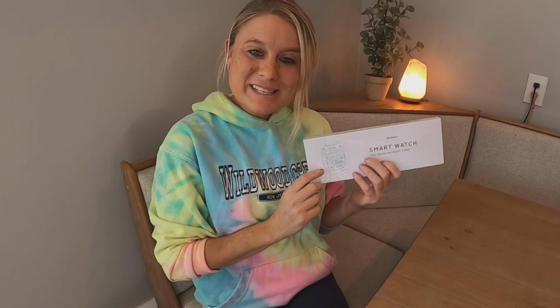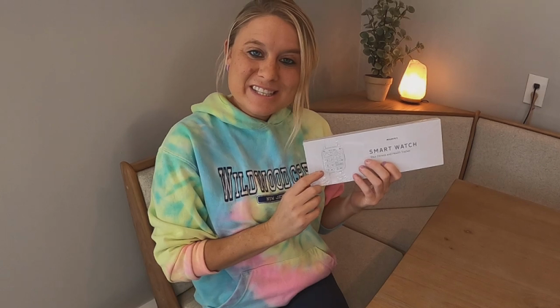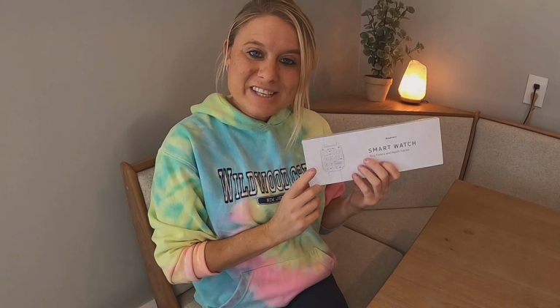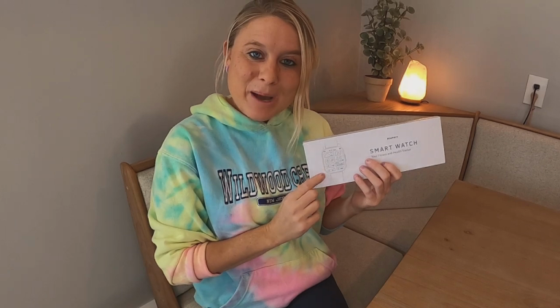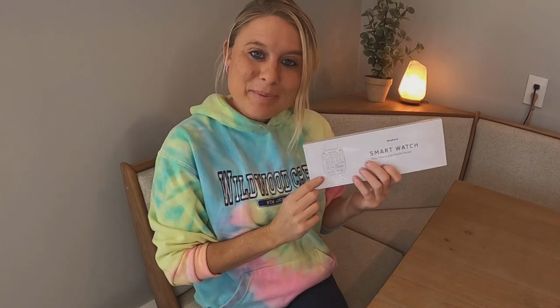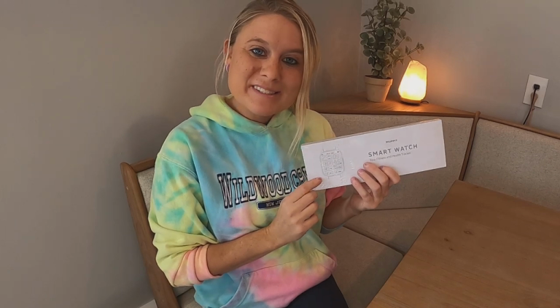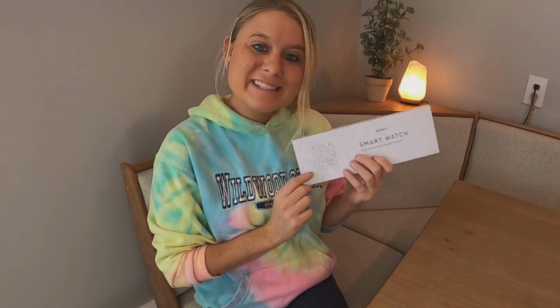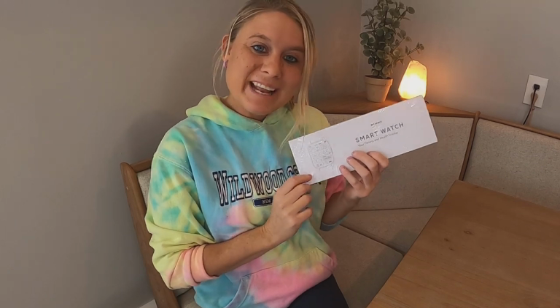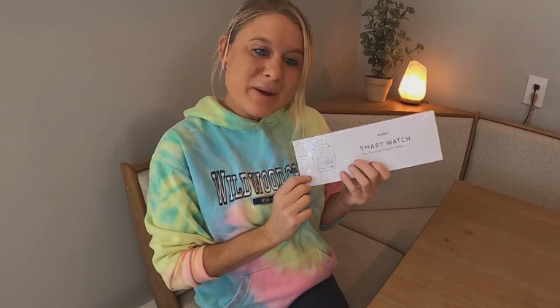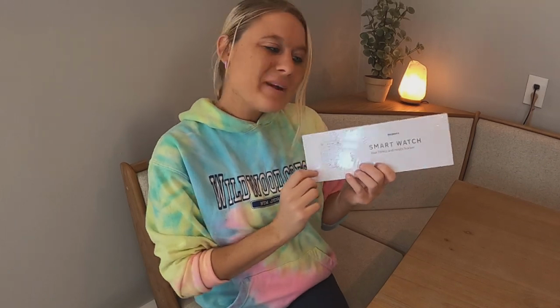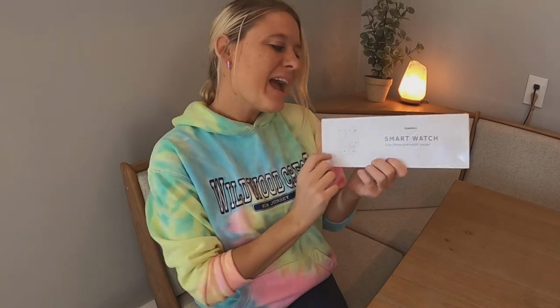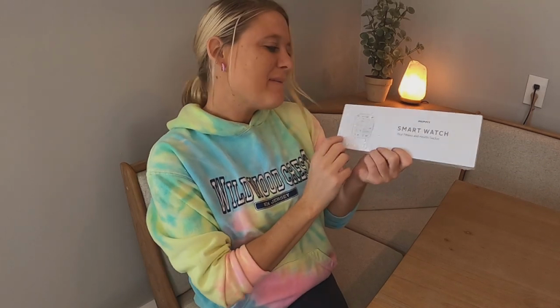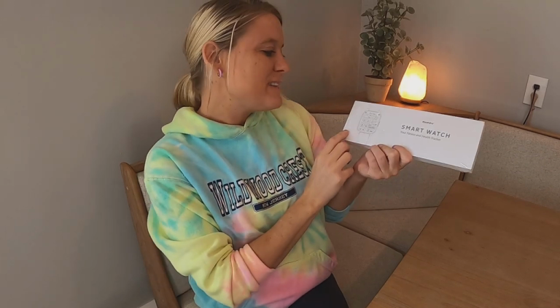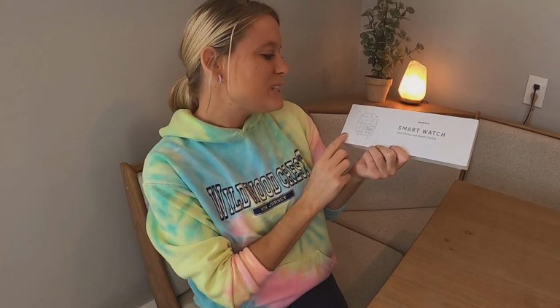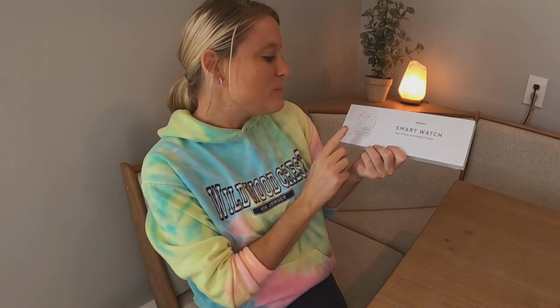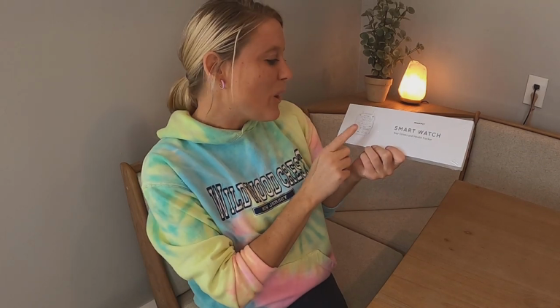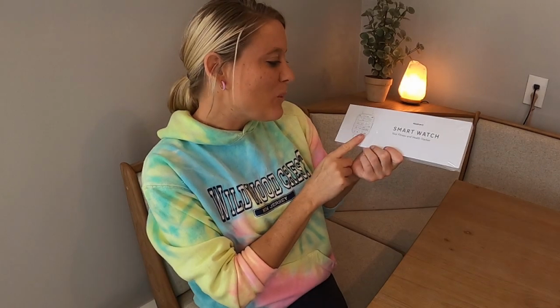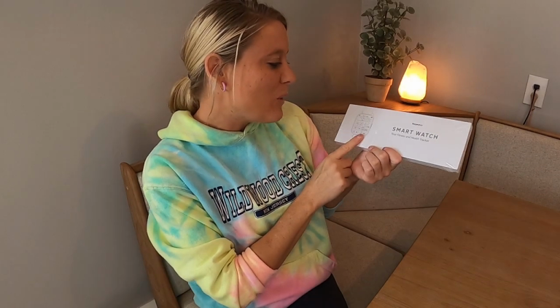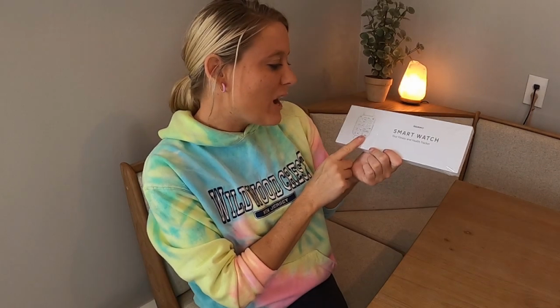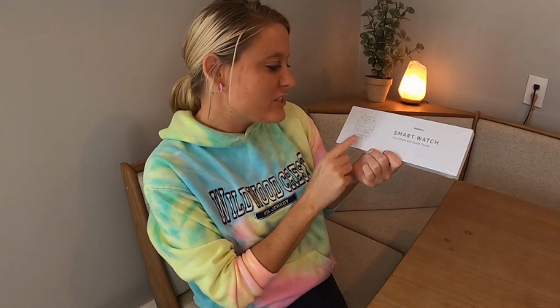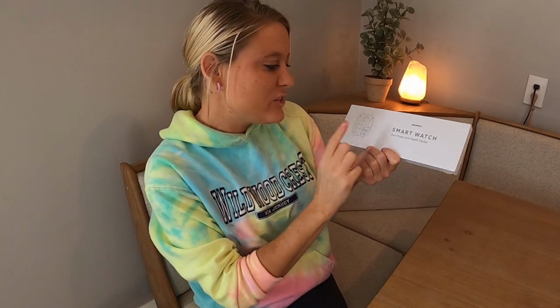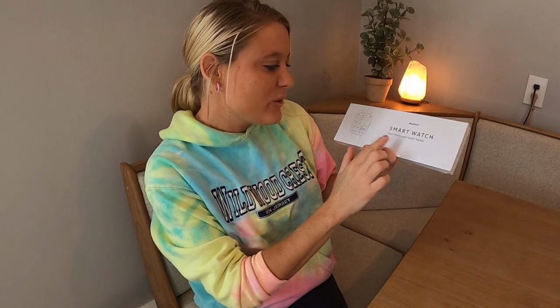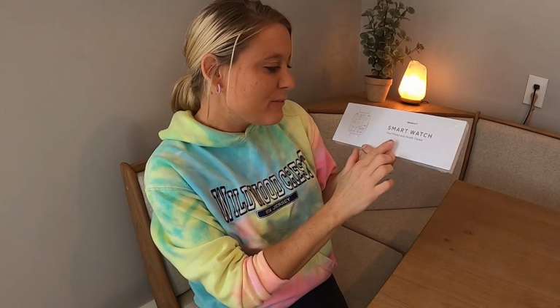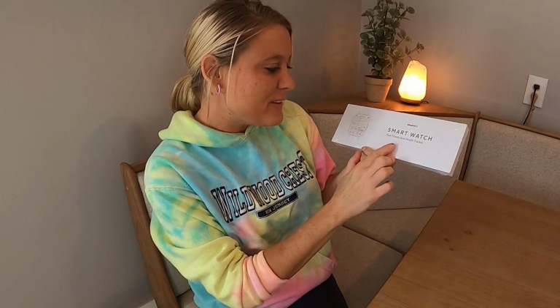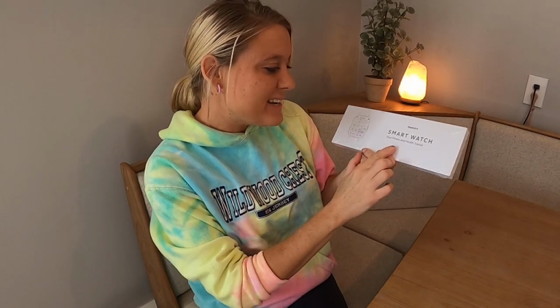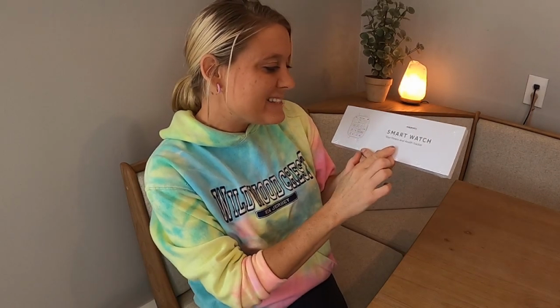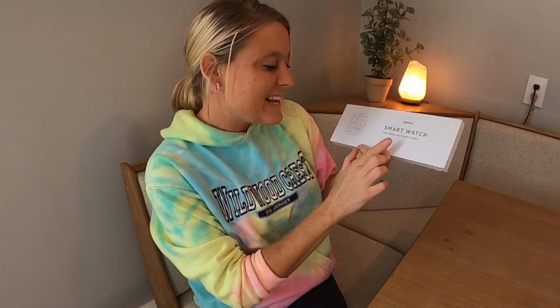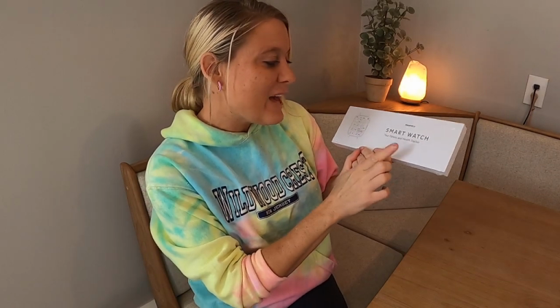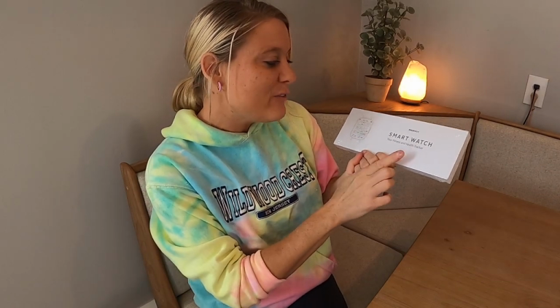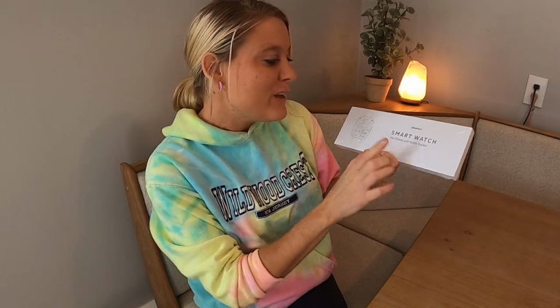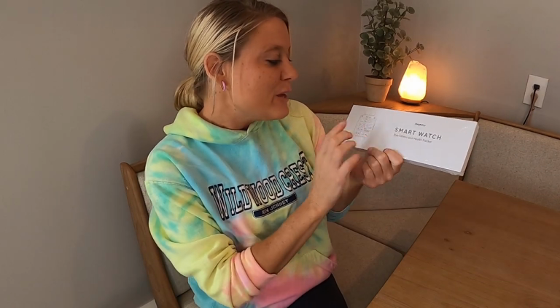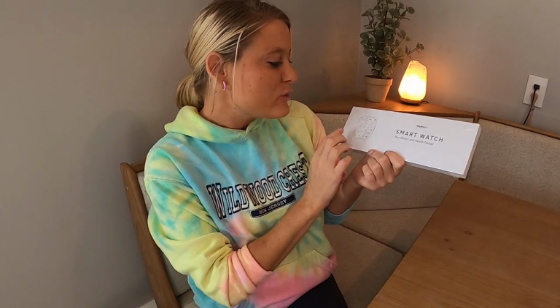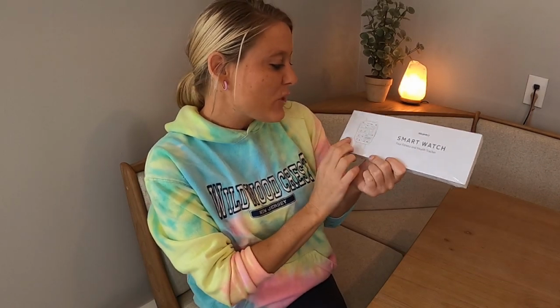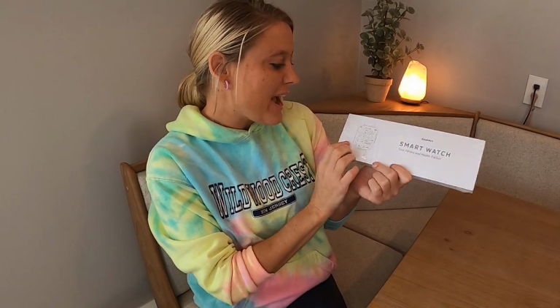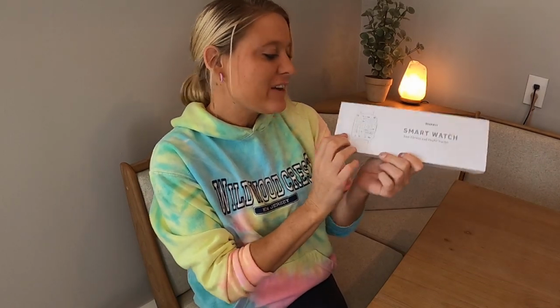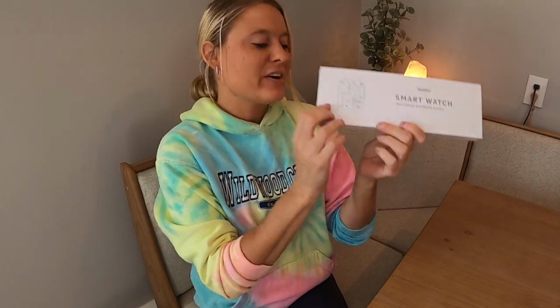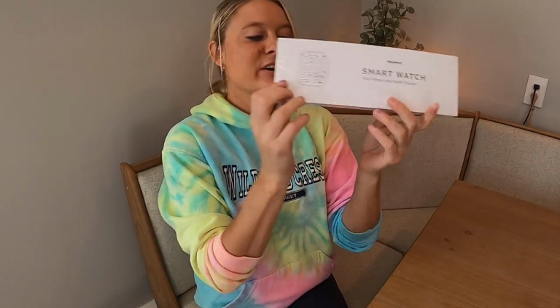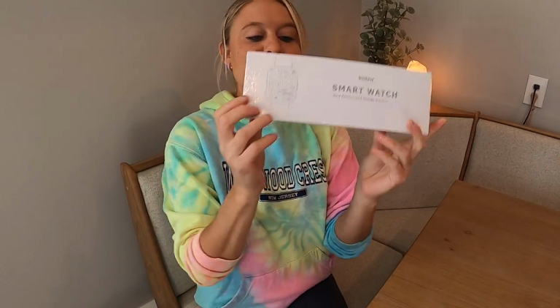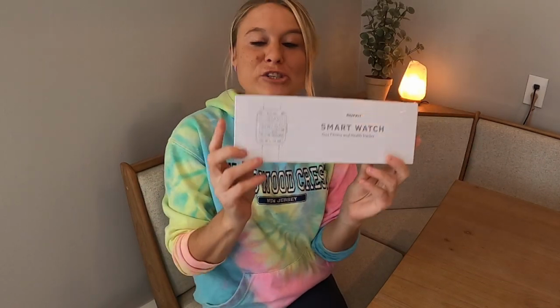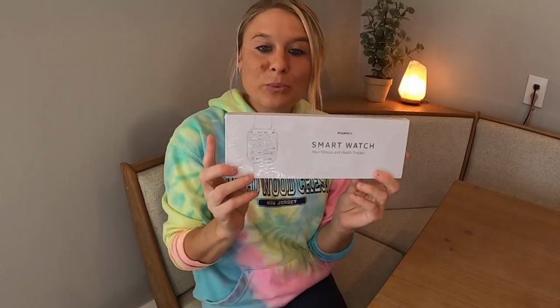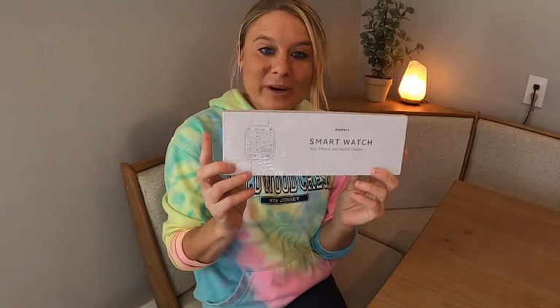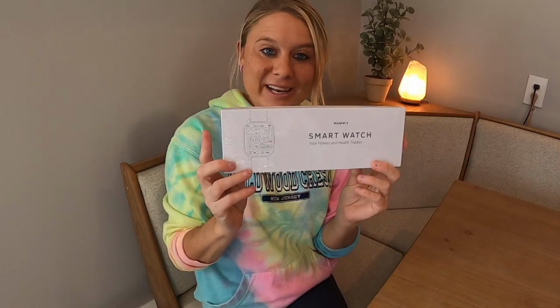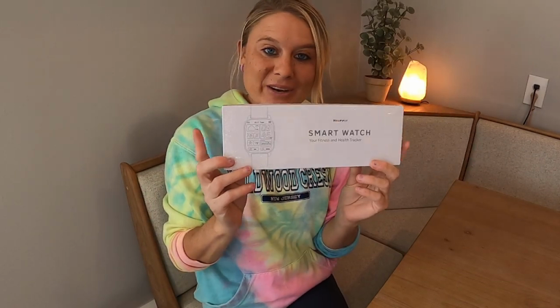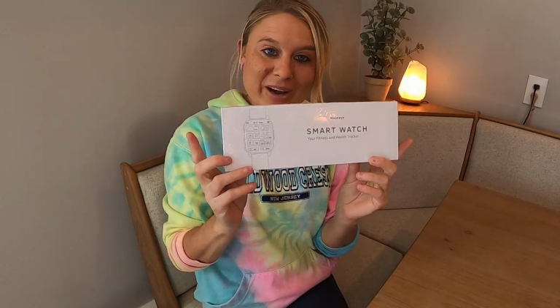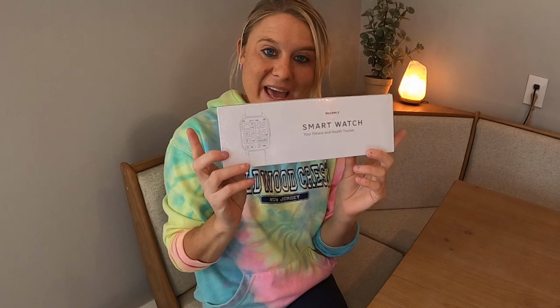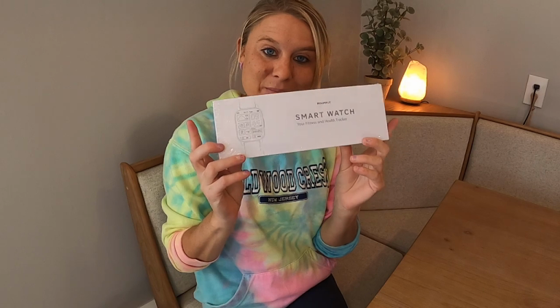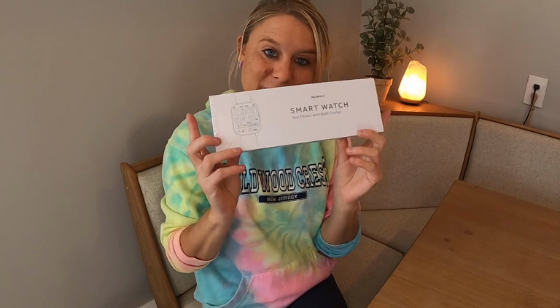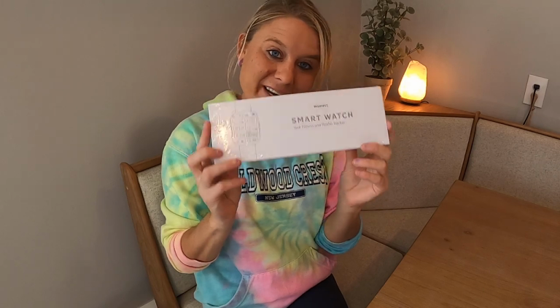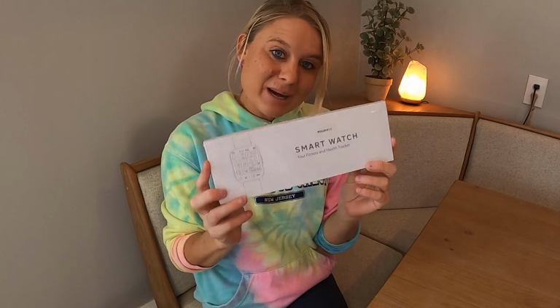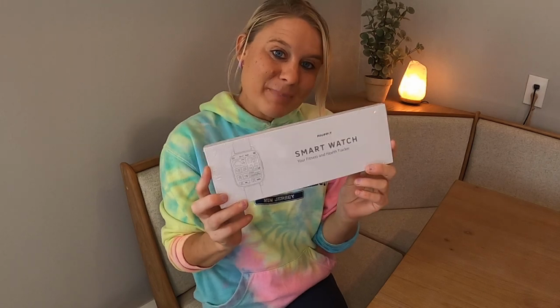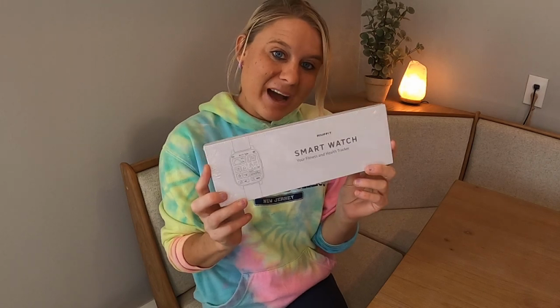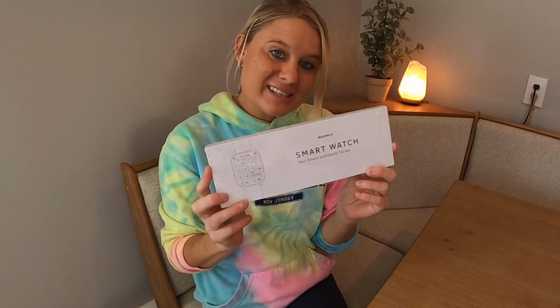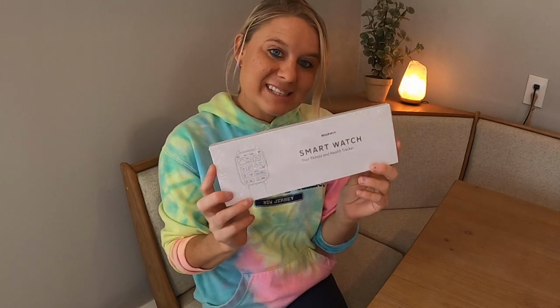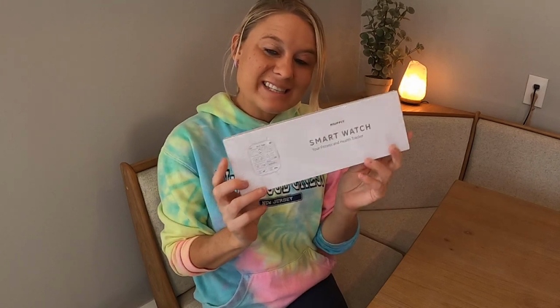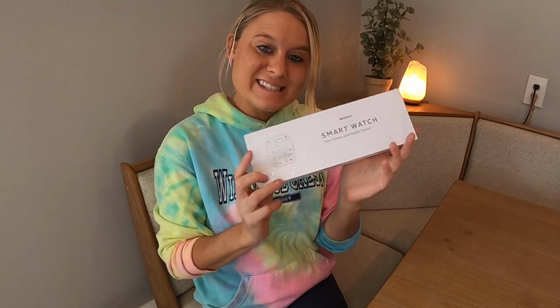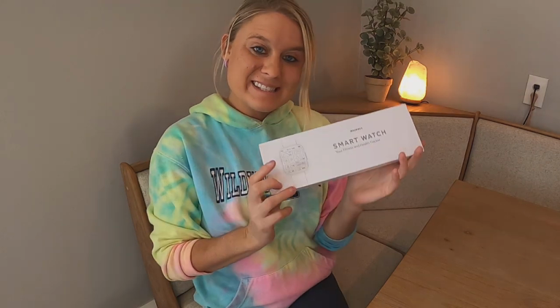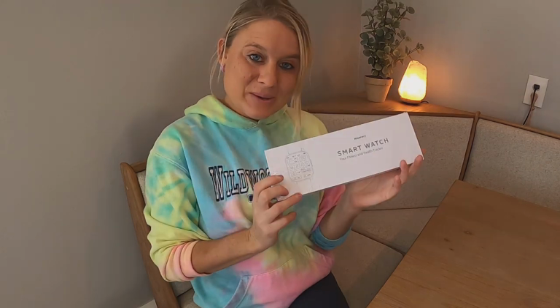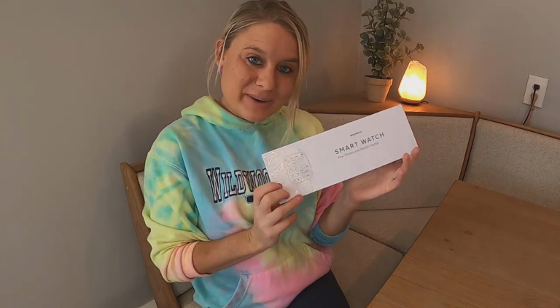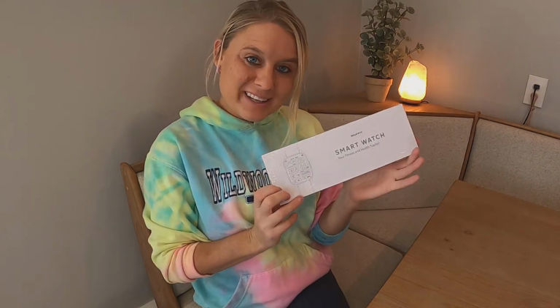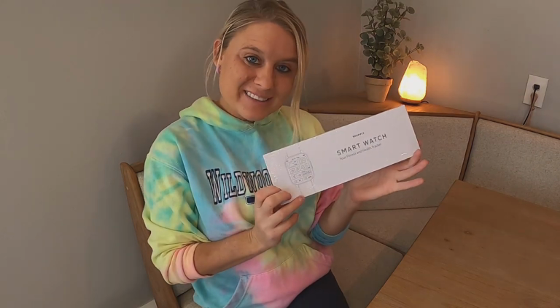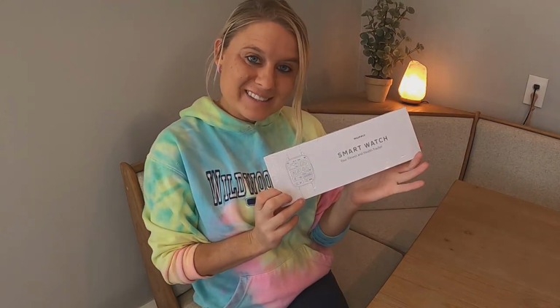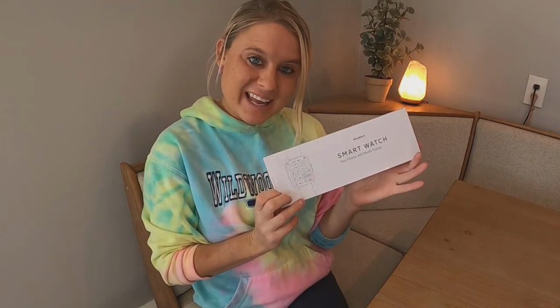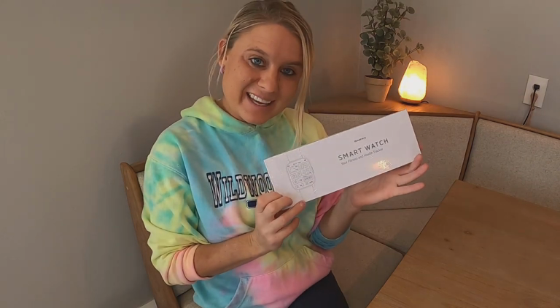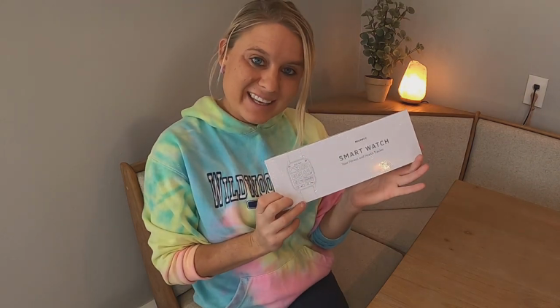Welcome to Design Shoppers. Today we have the SmartWatch, your fitness and health tracker. We're going to go ahead and unbox this and see what it looks like.